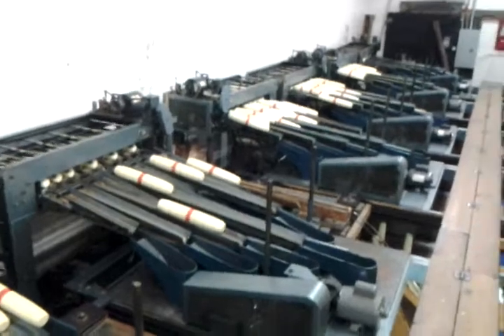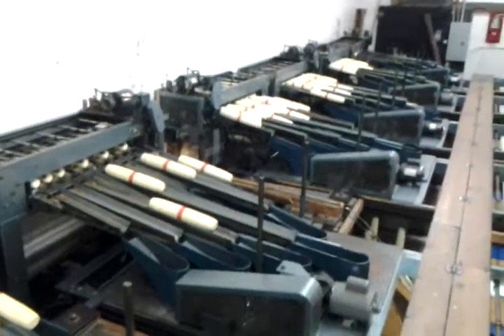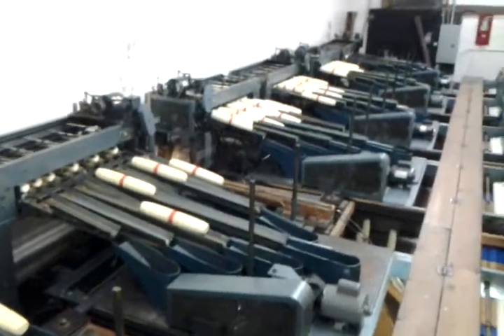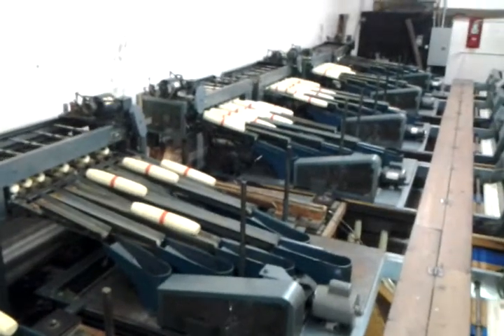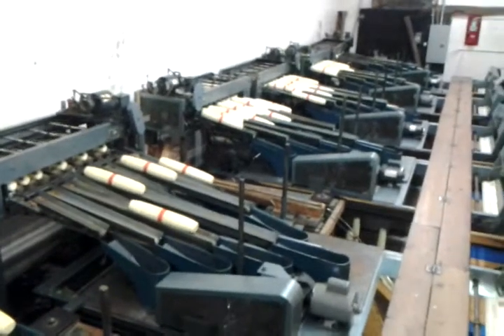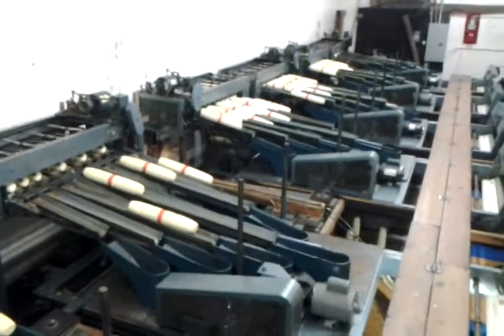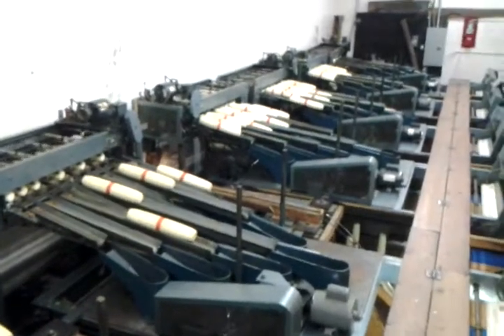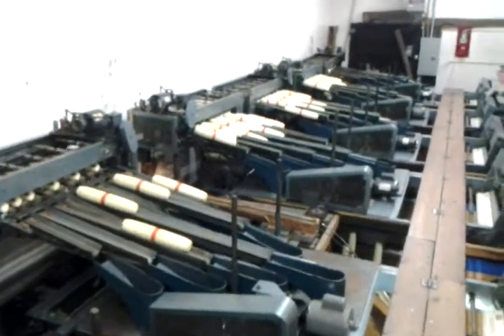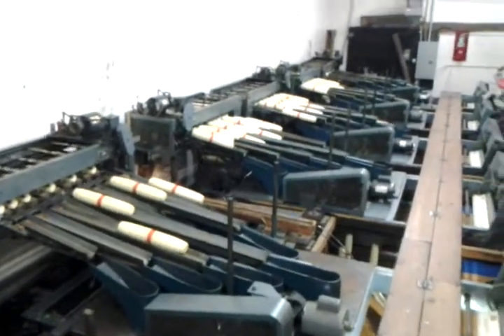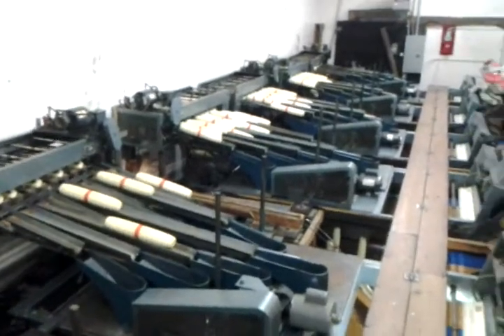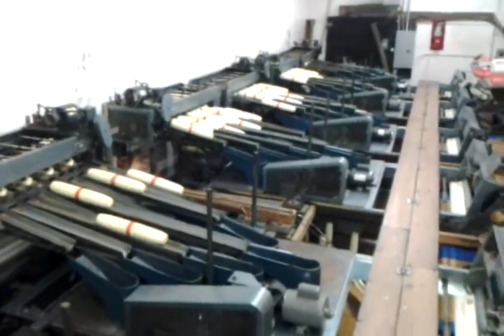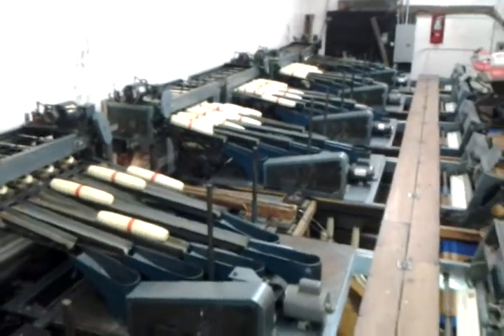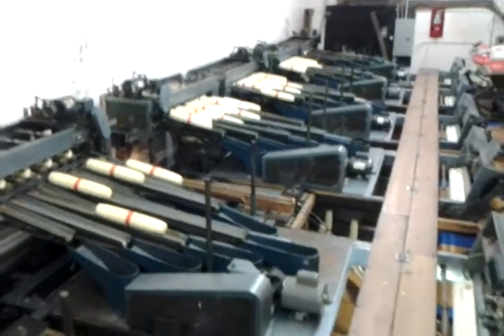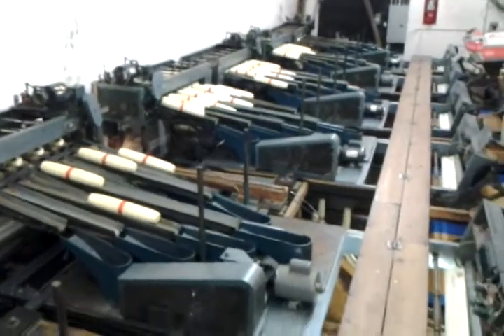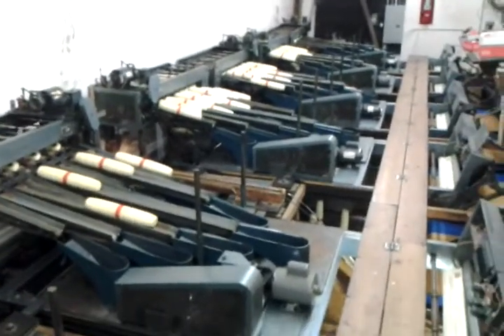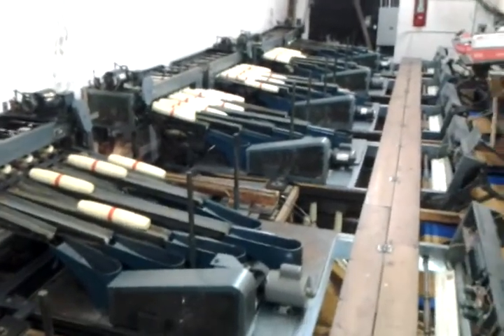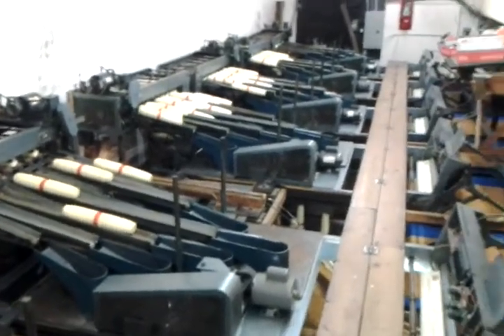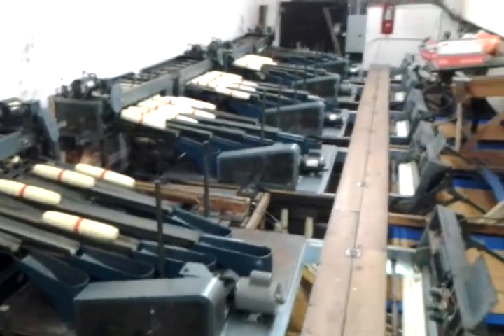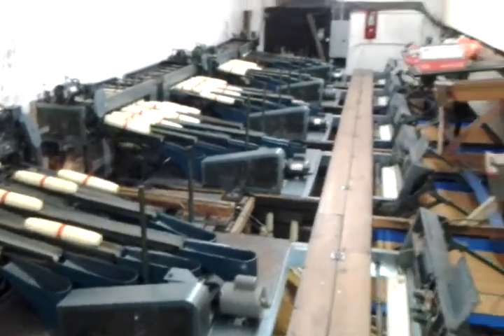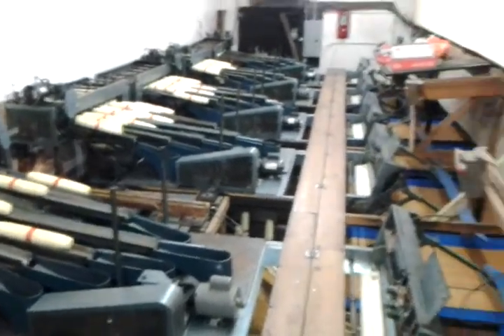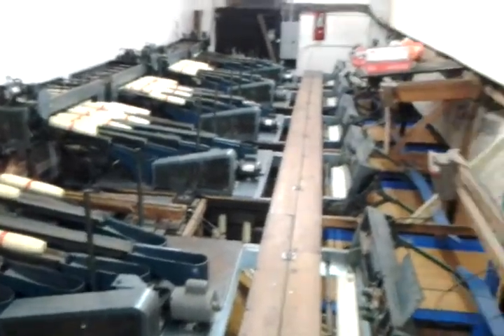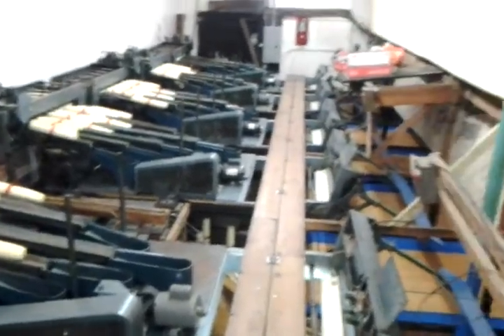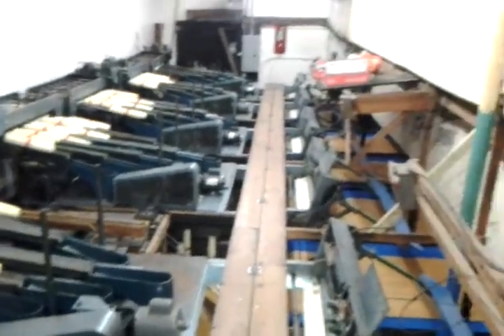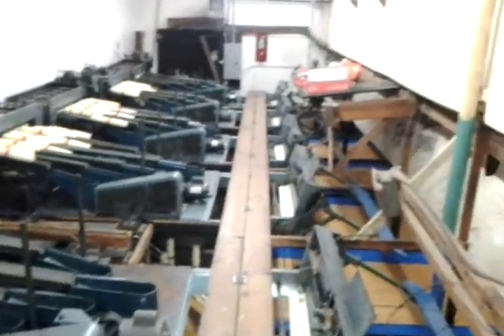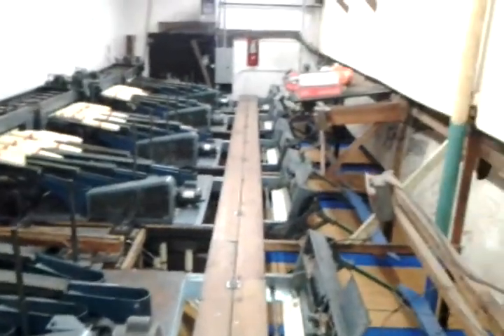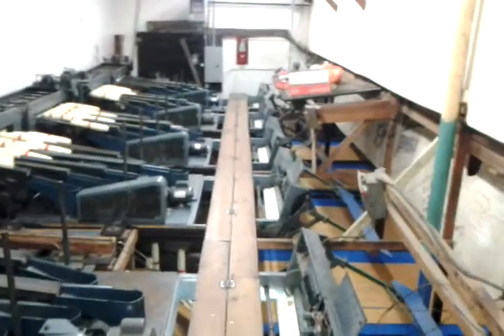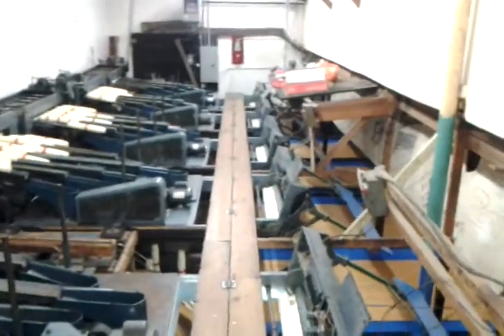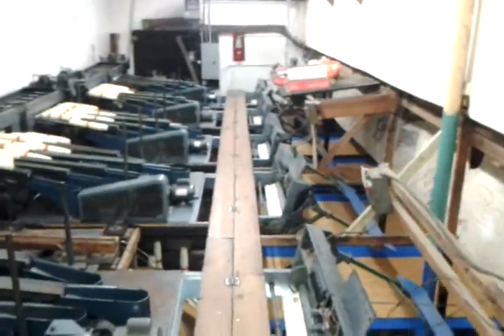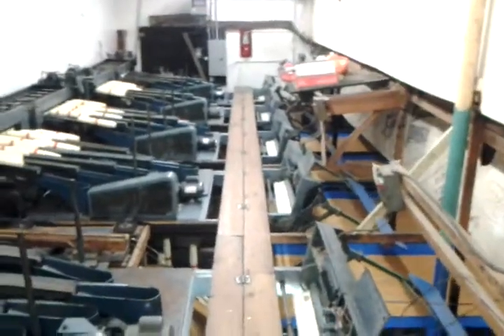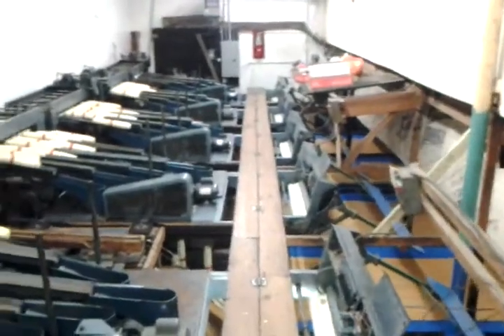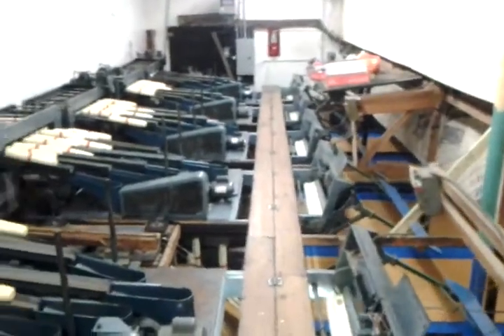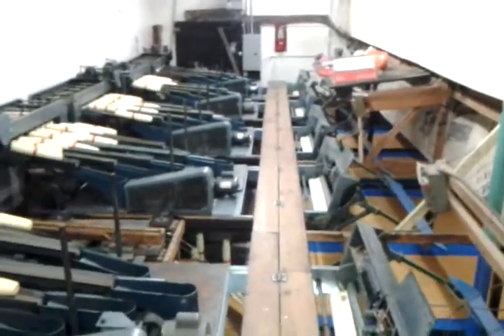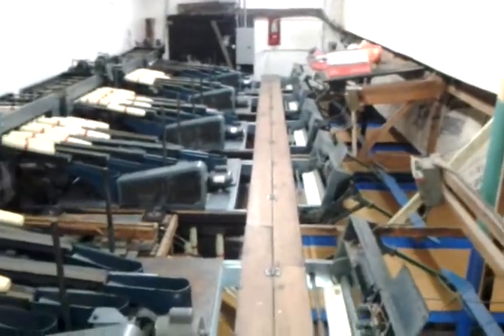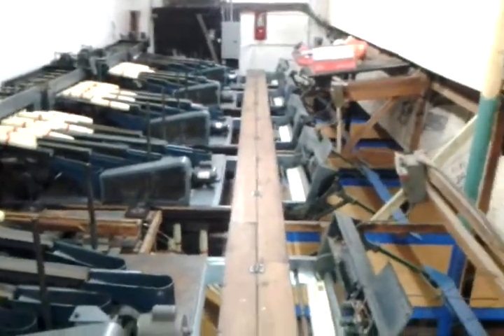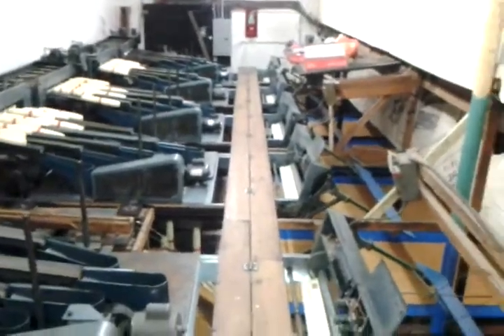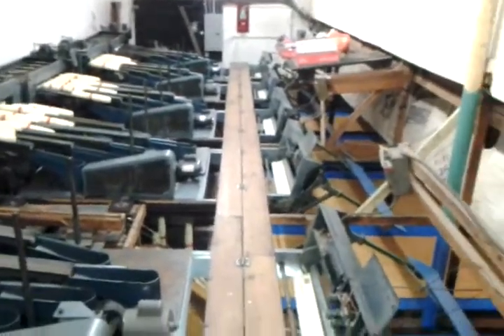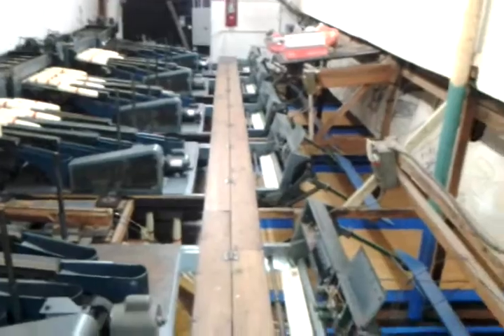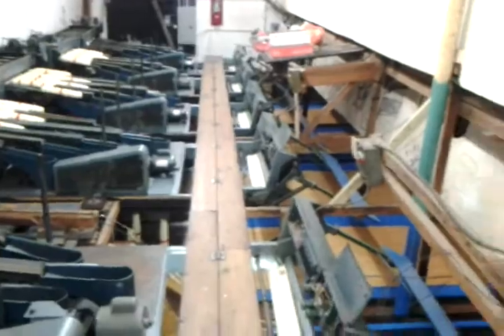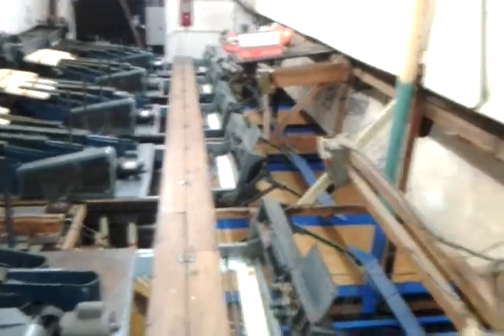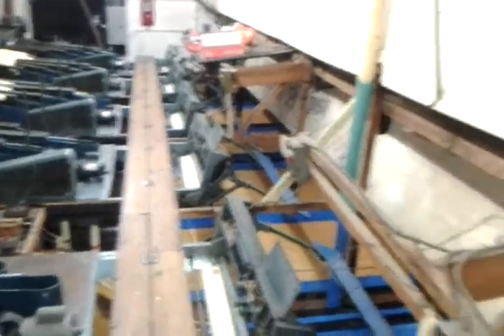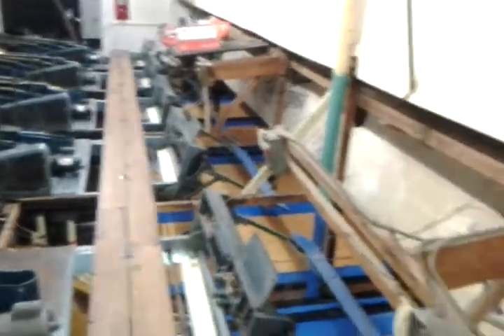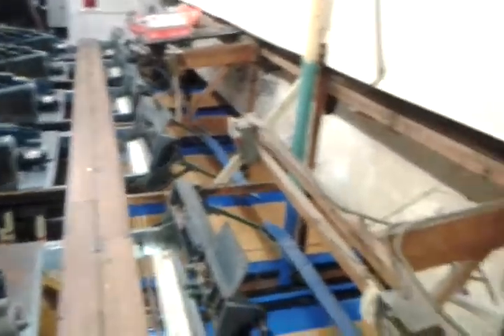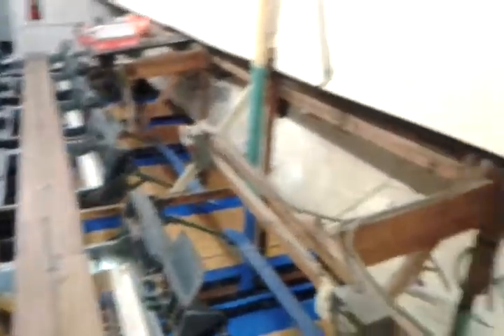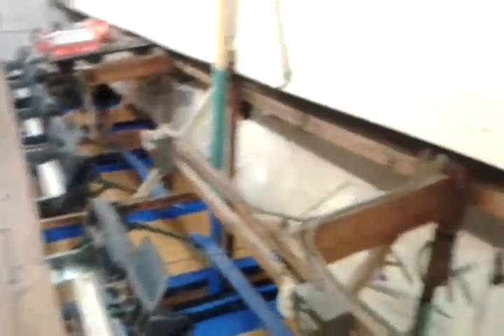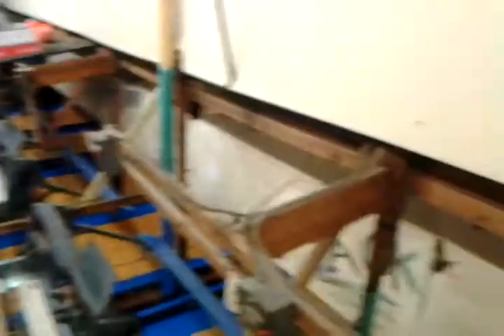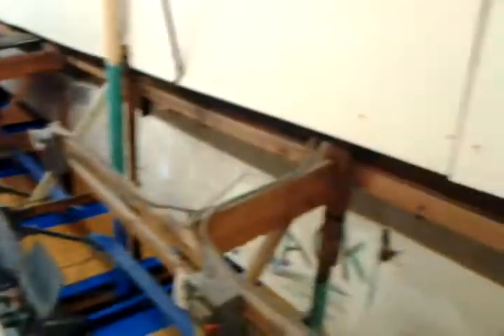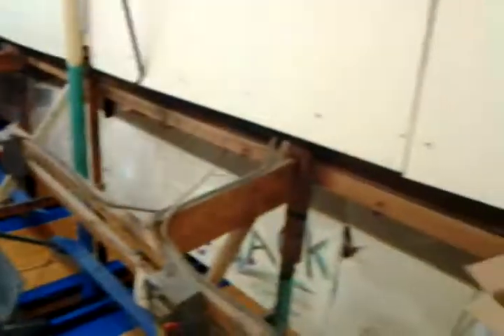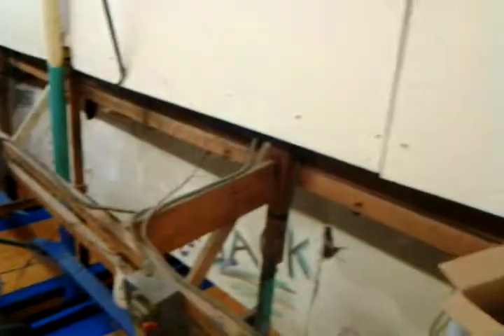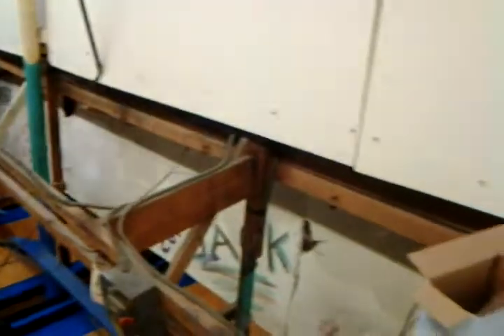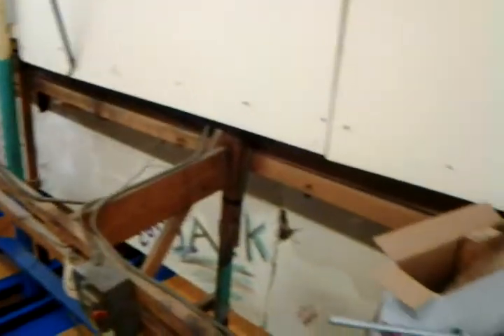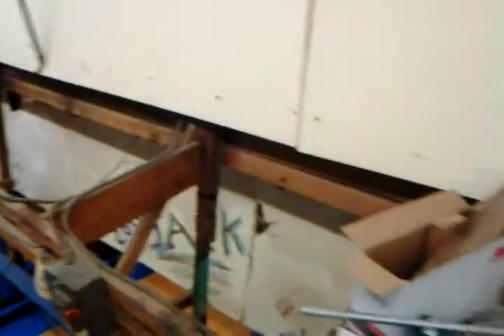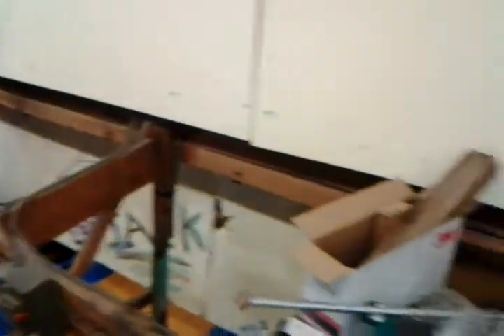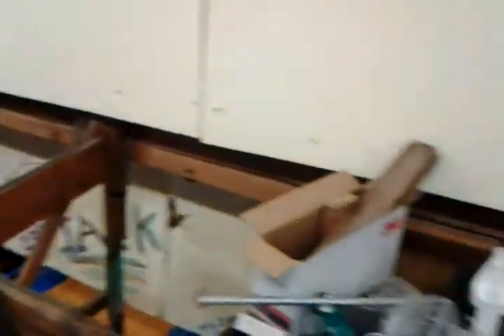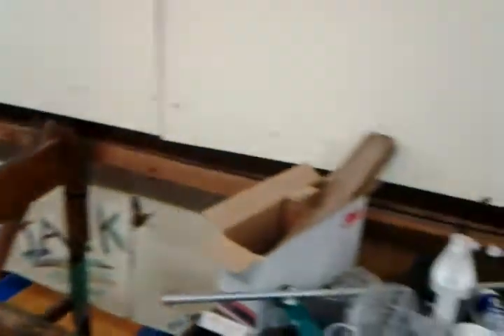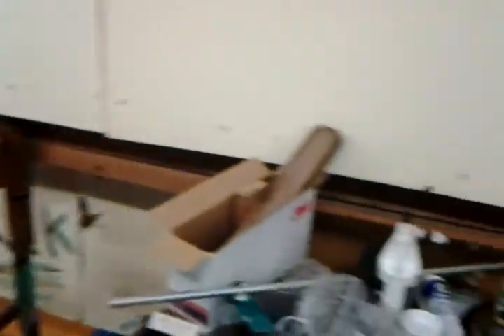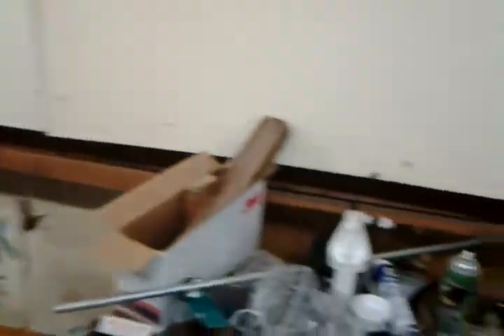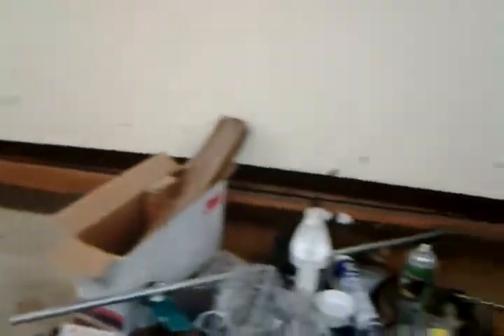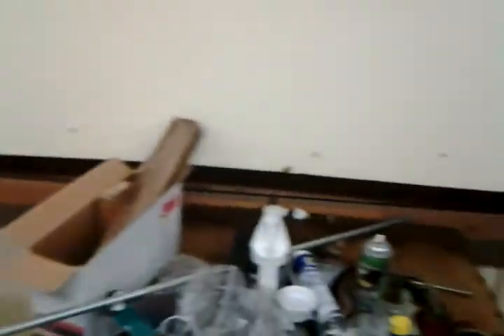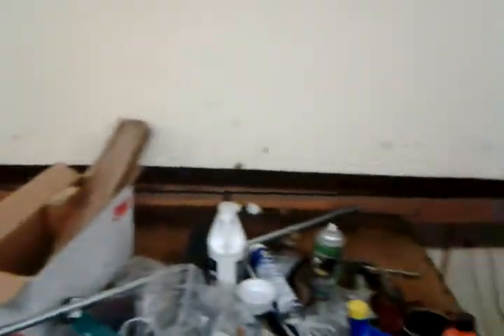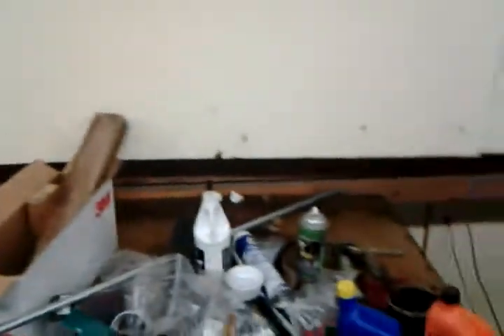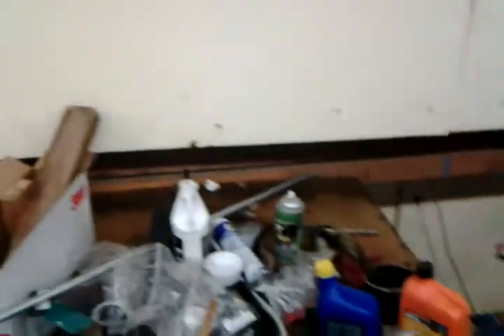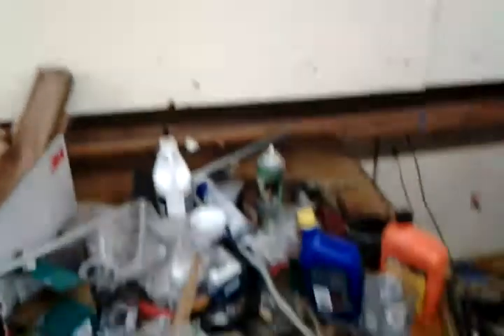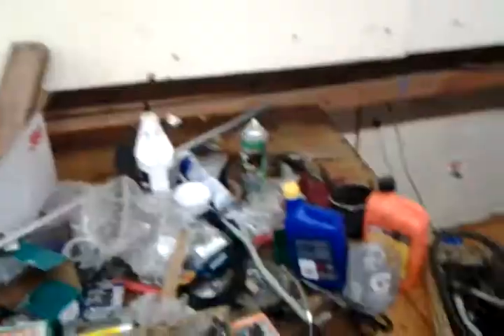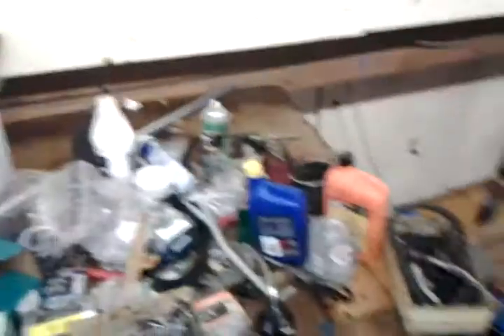Welcome to Riverwalk Lanes. This is the back area at Riverwalk, what used to be known as the old Lafayette Lanes.